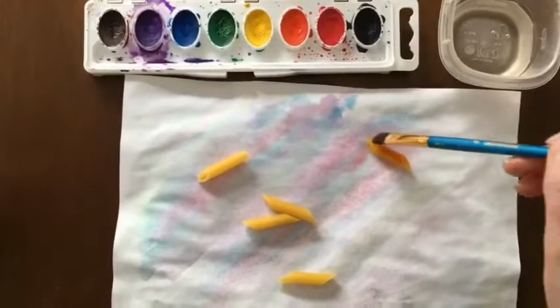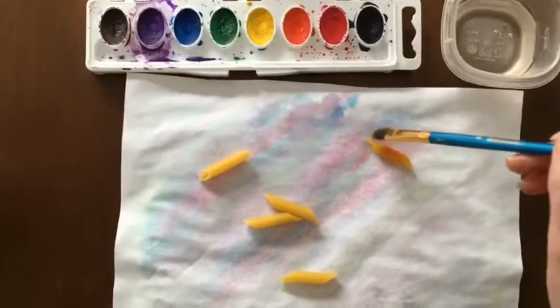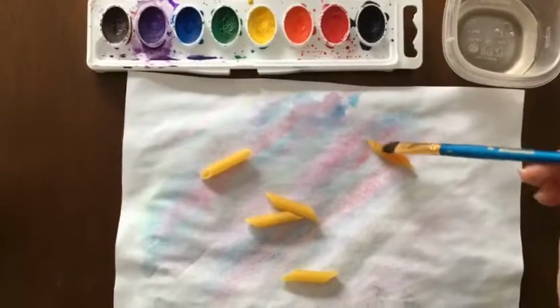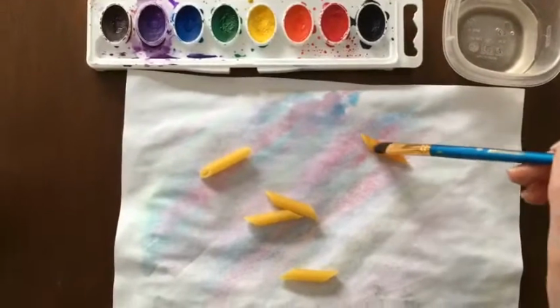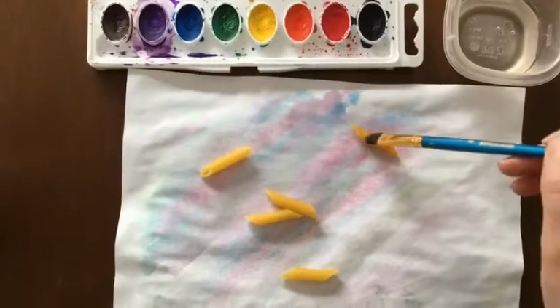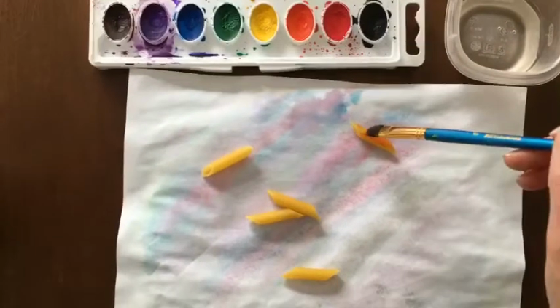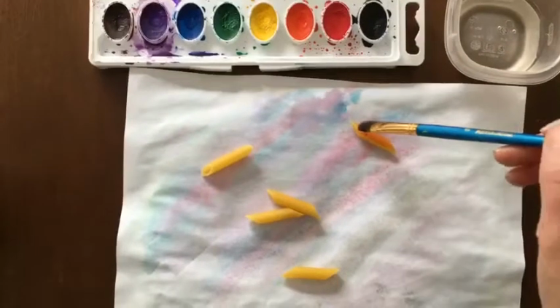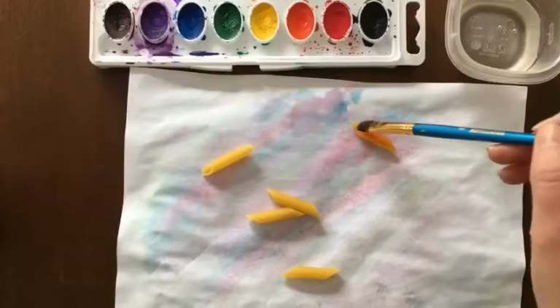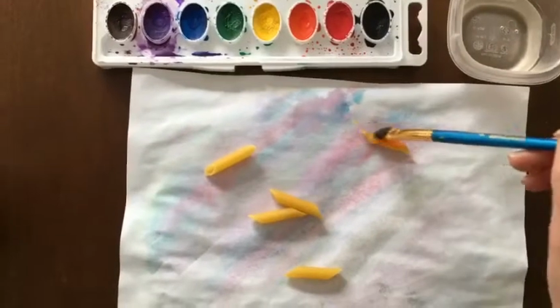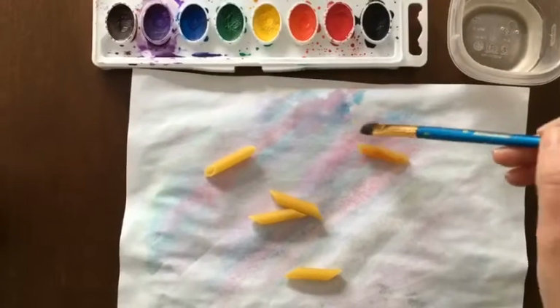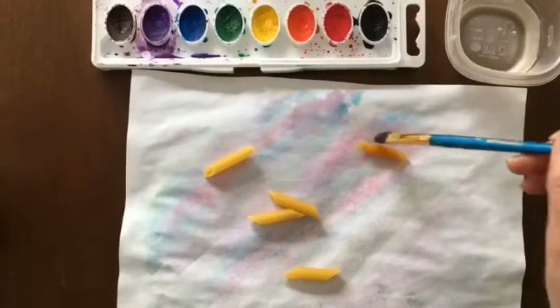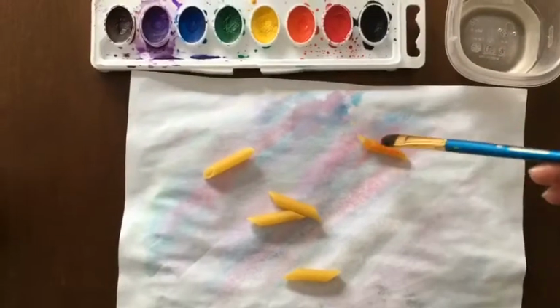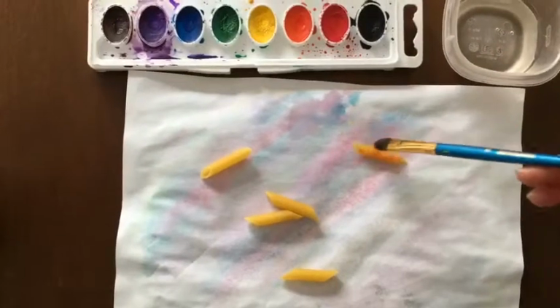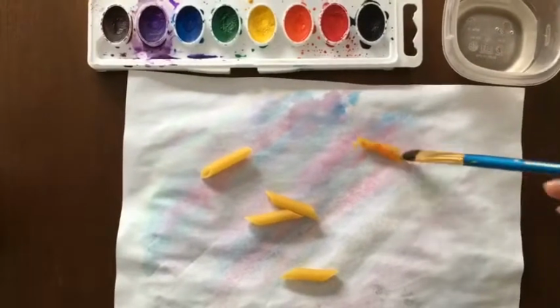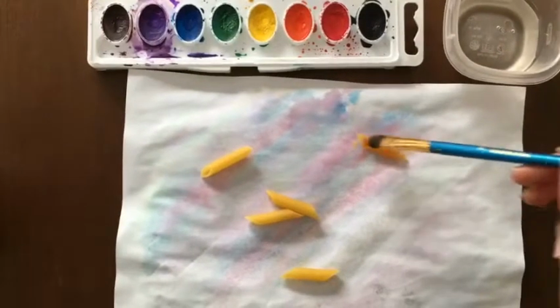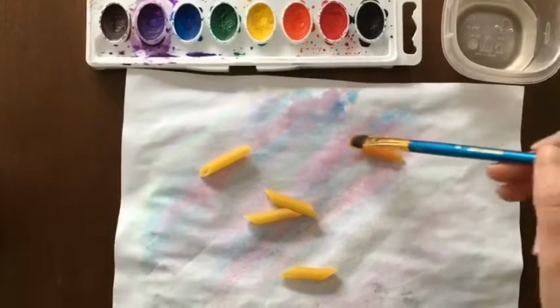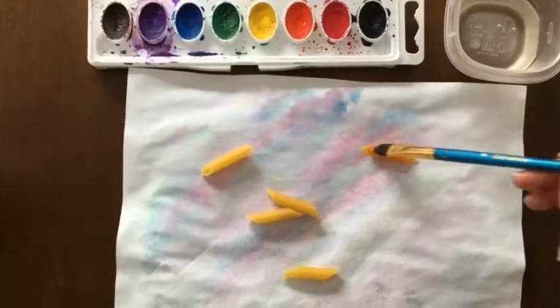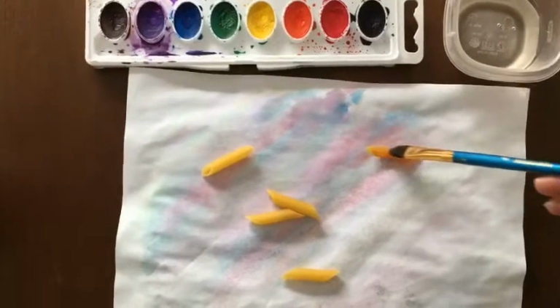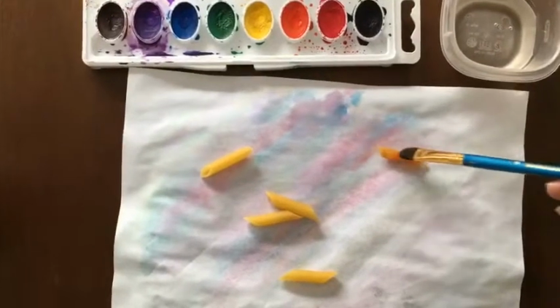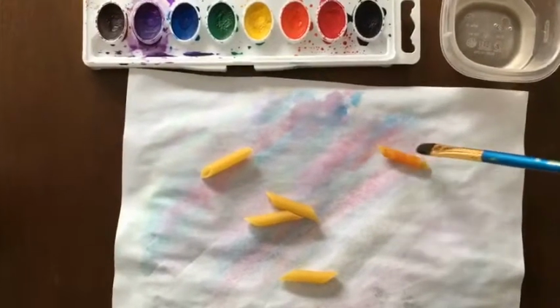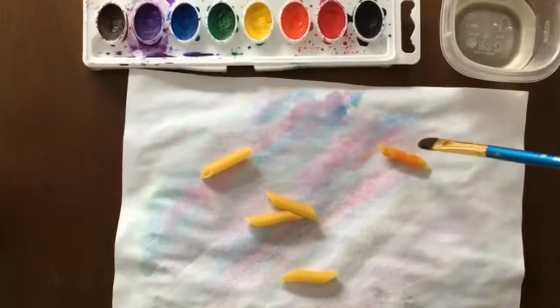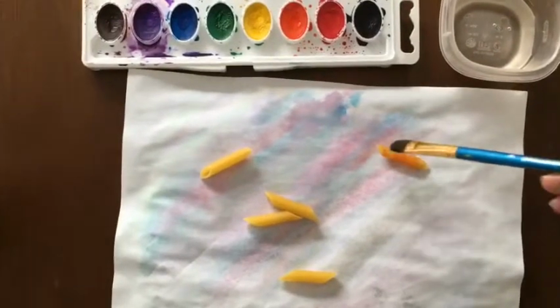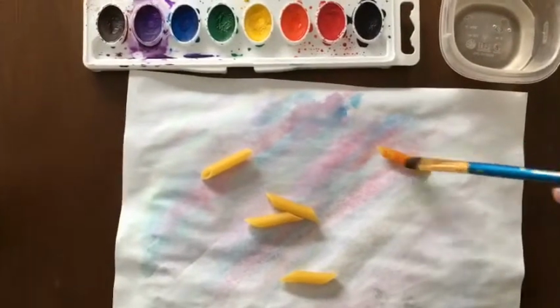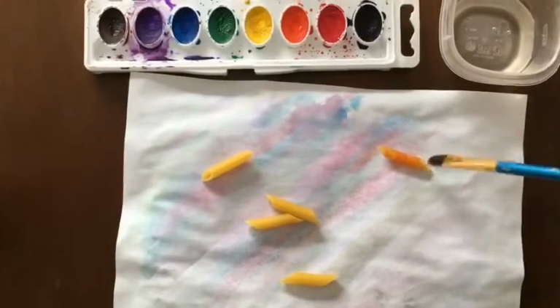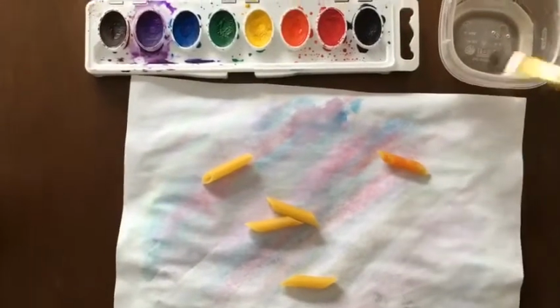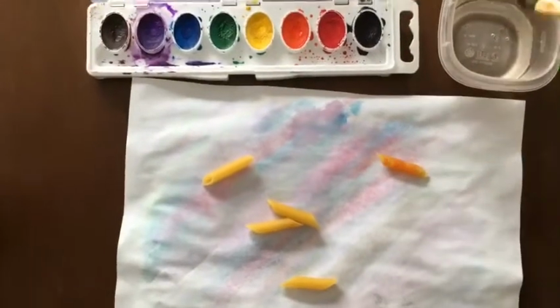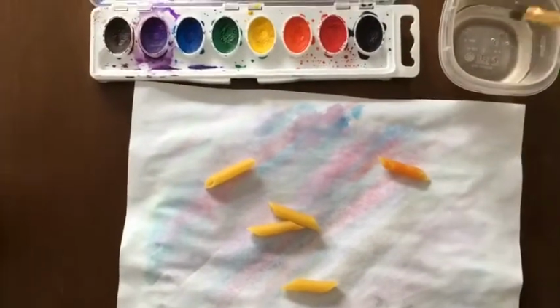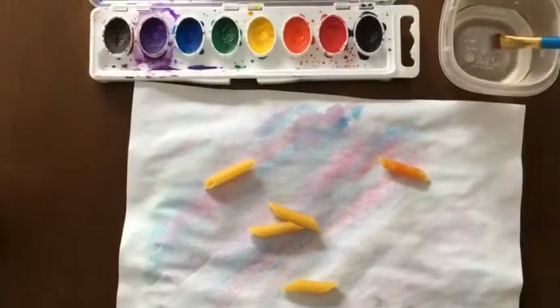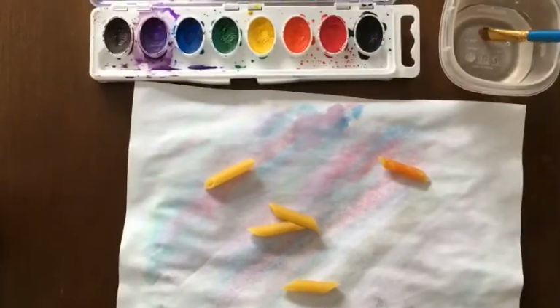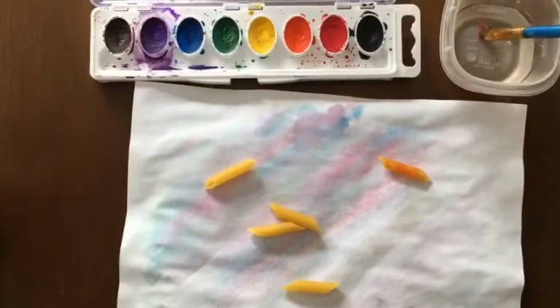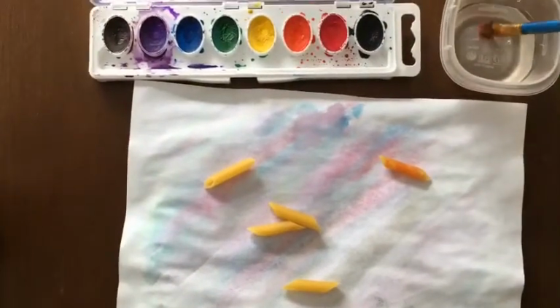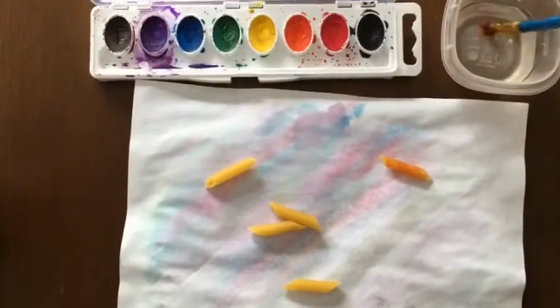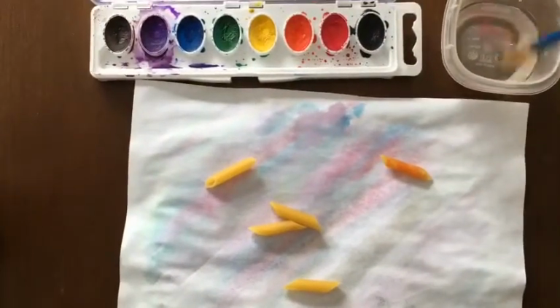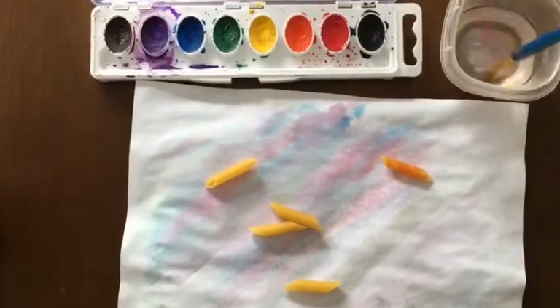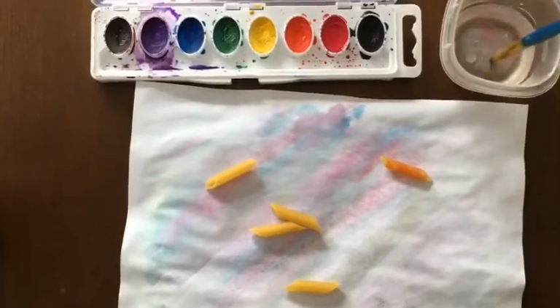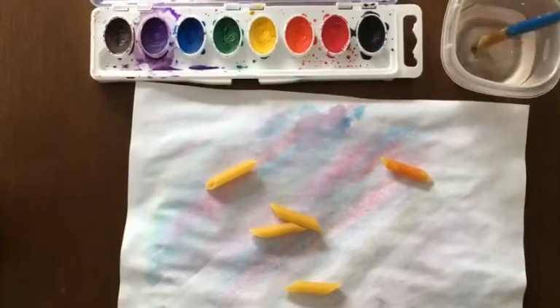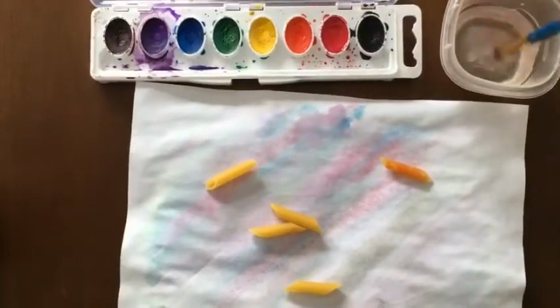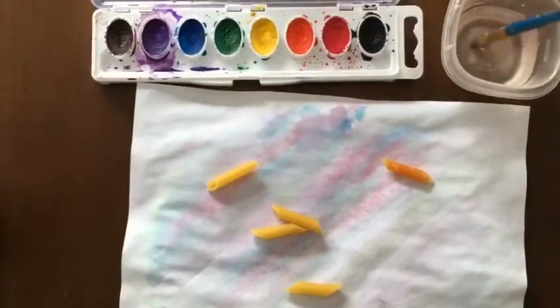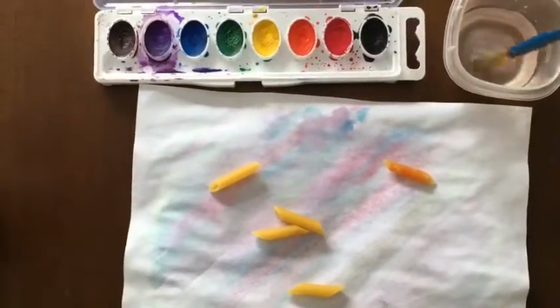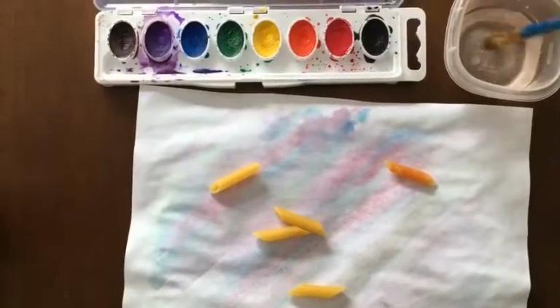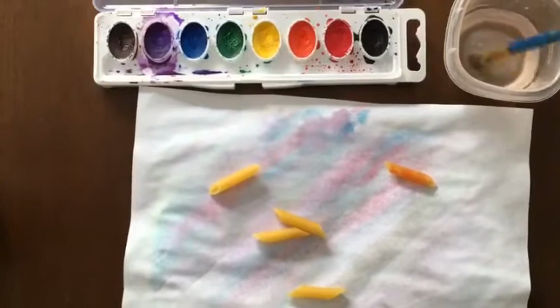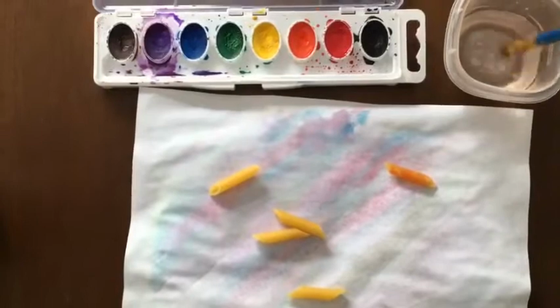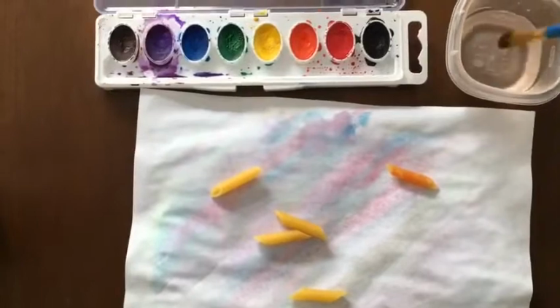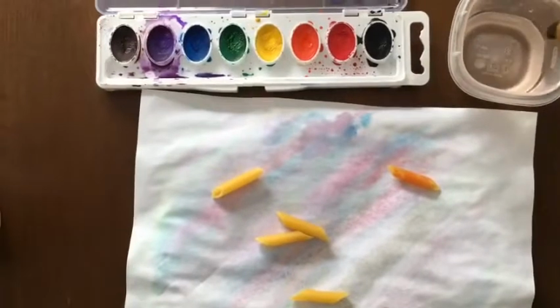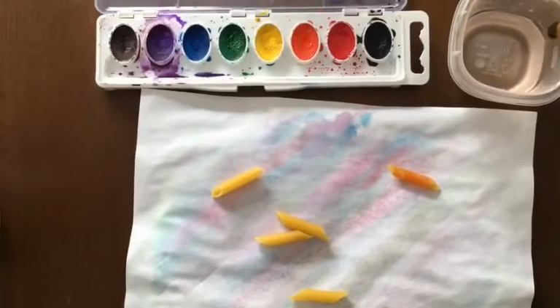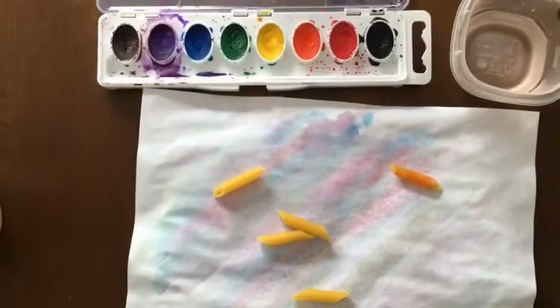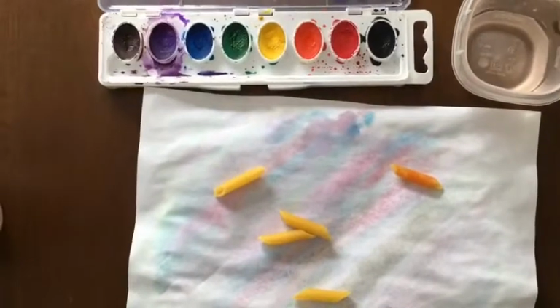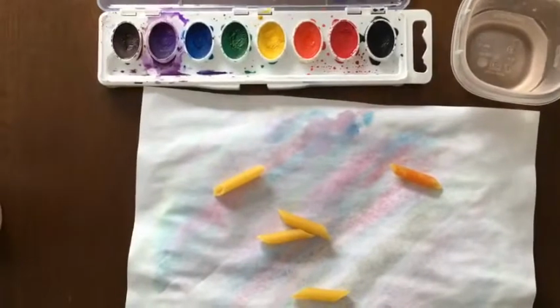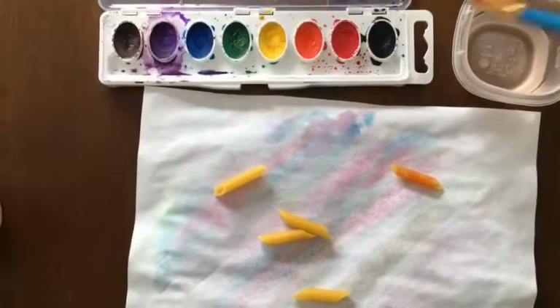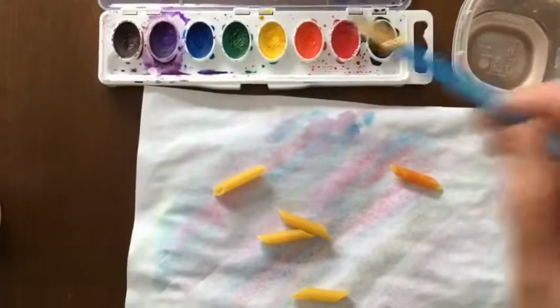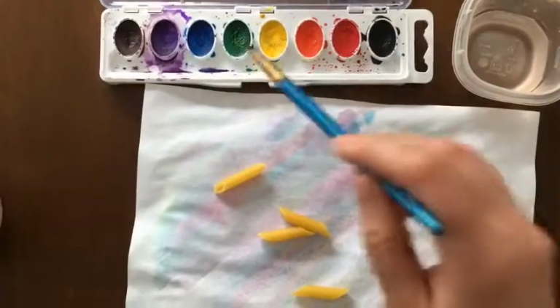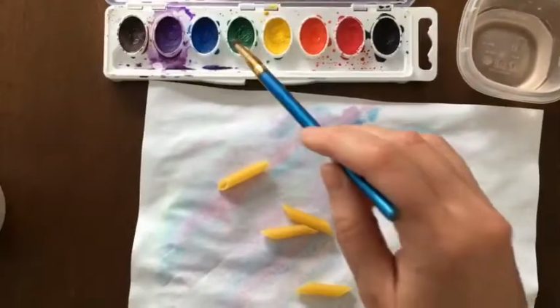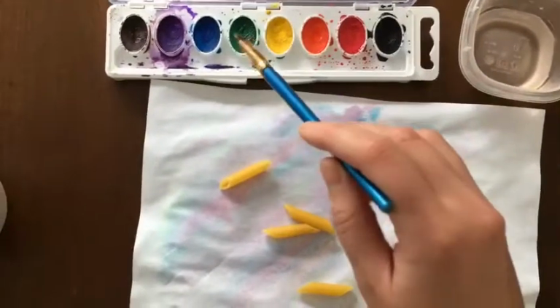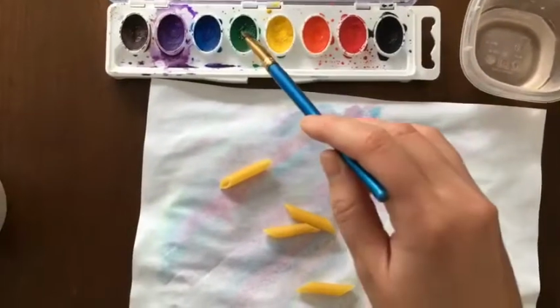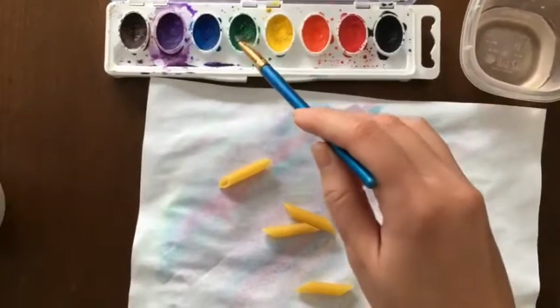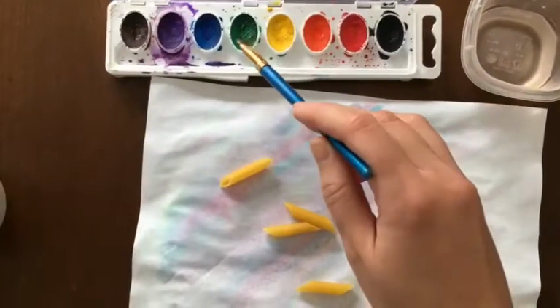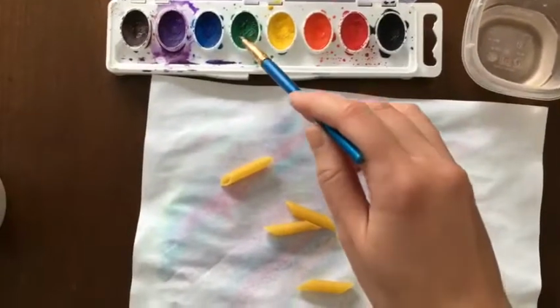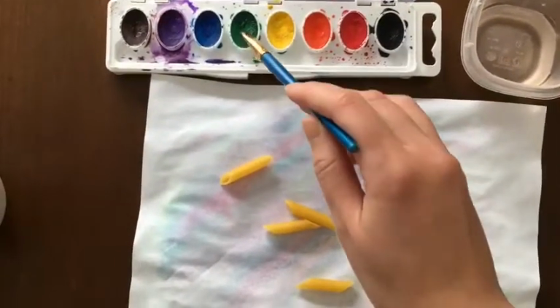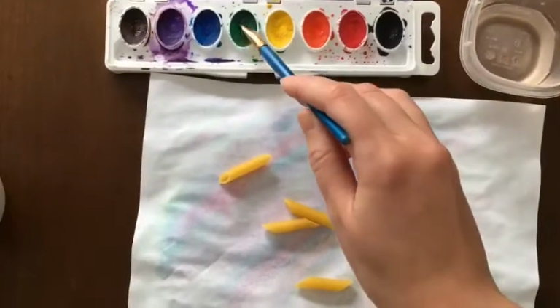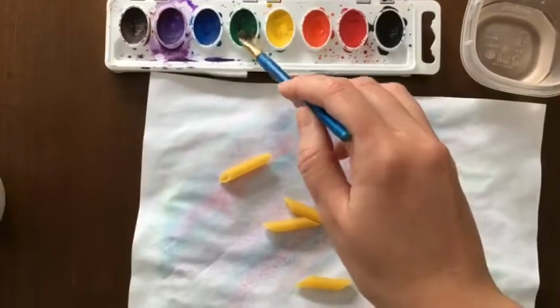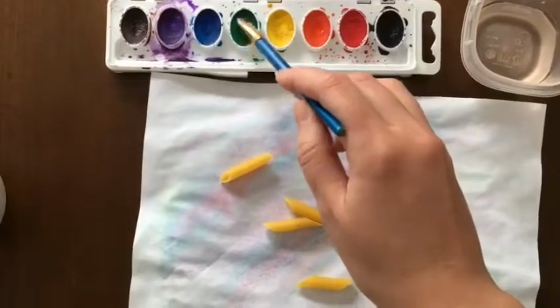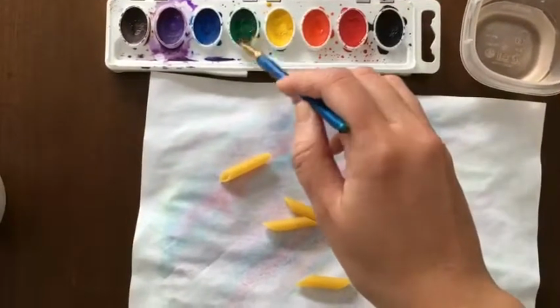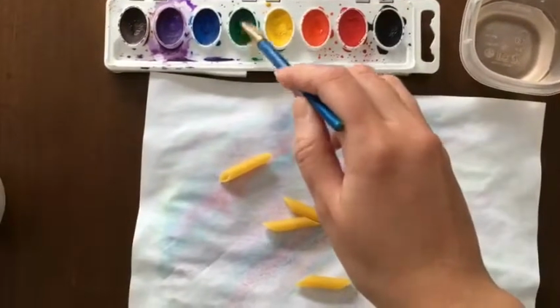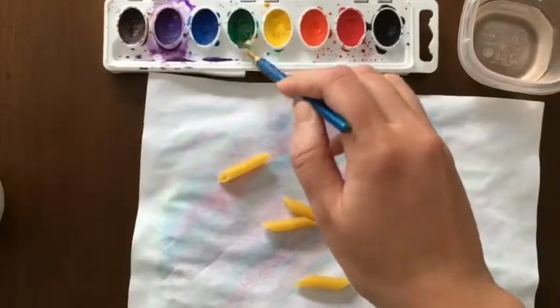As a challenge, when you're finished with the pasta, glue it onto paper to make a pattern, number, or letter.